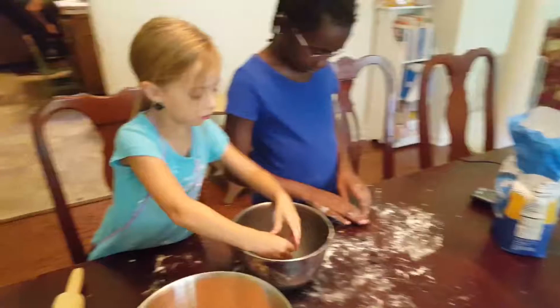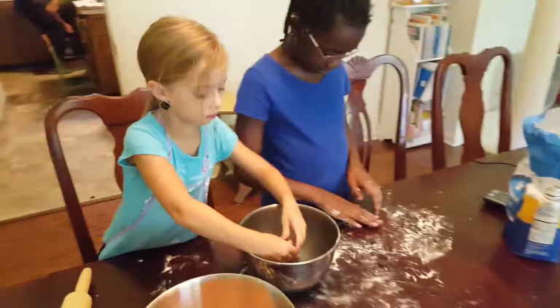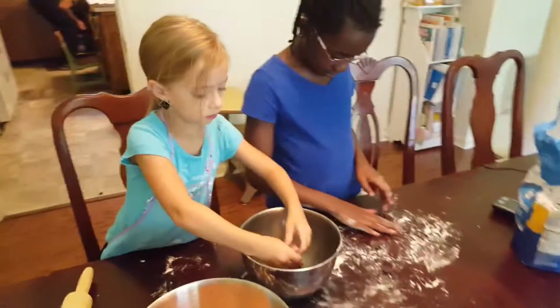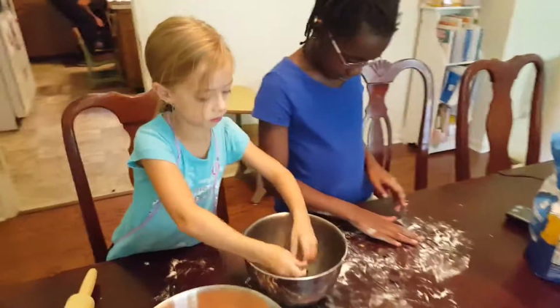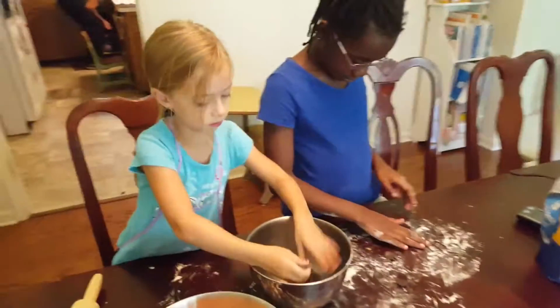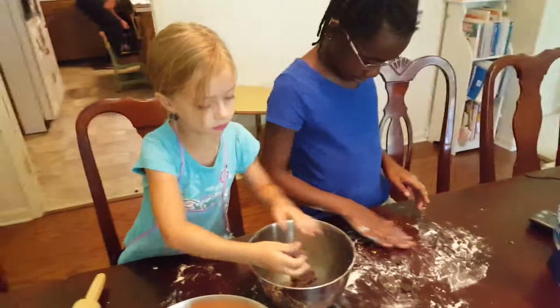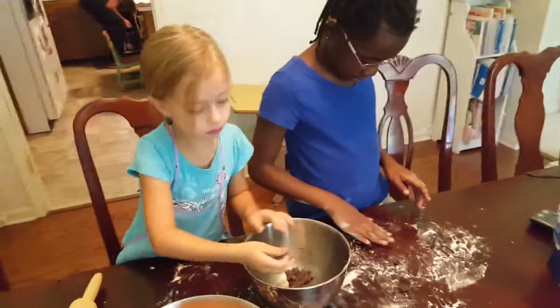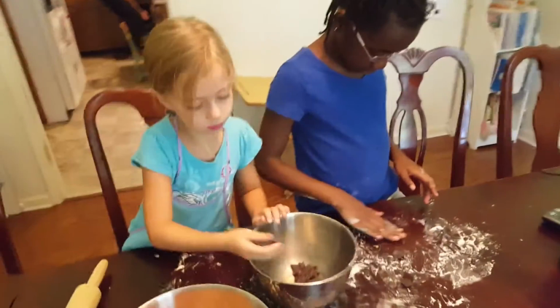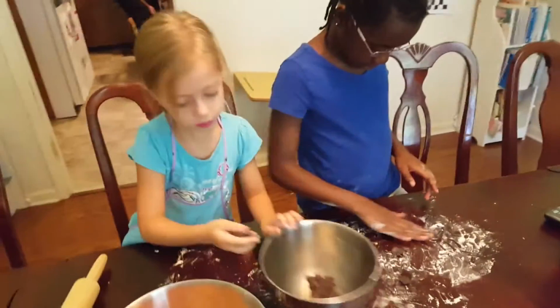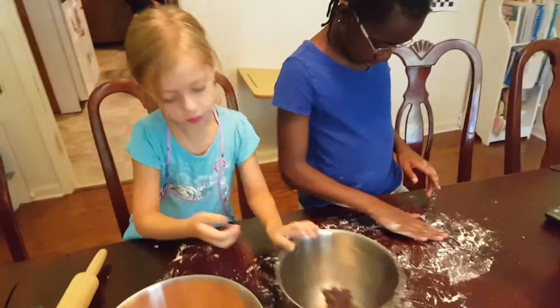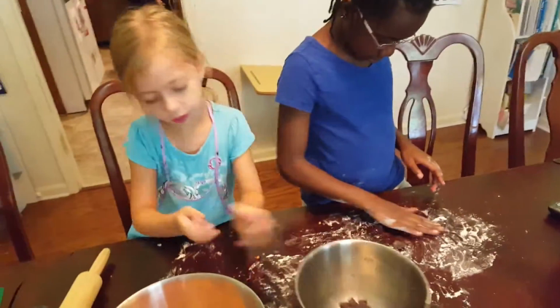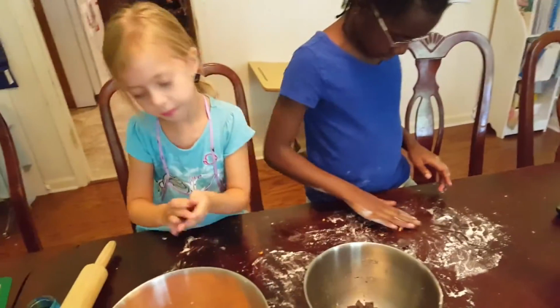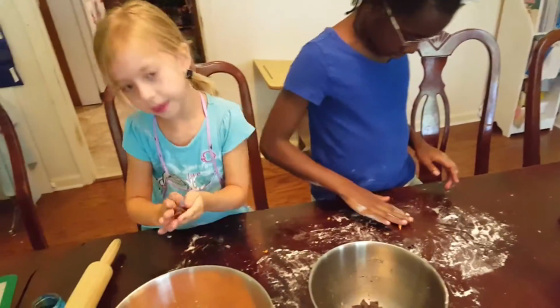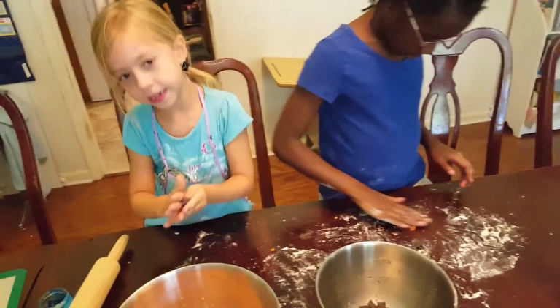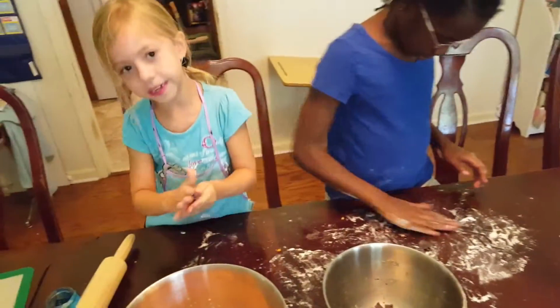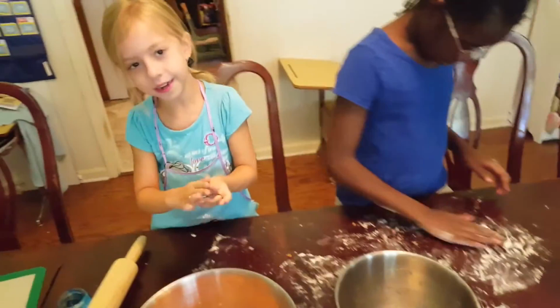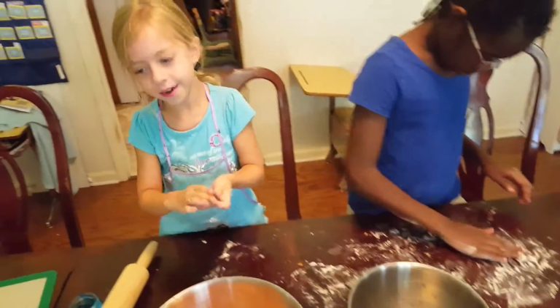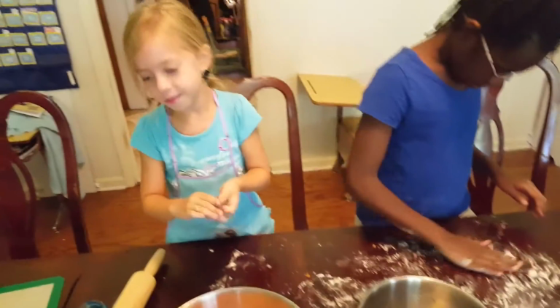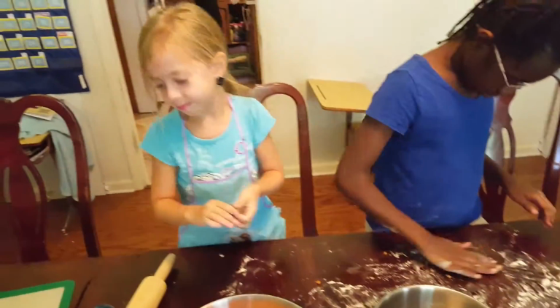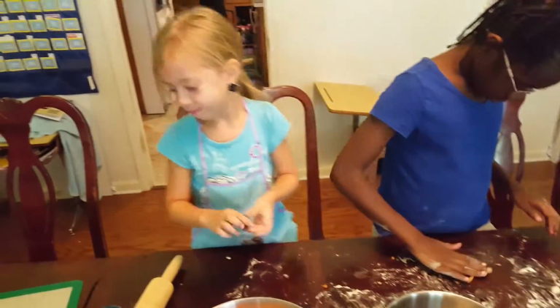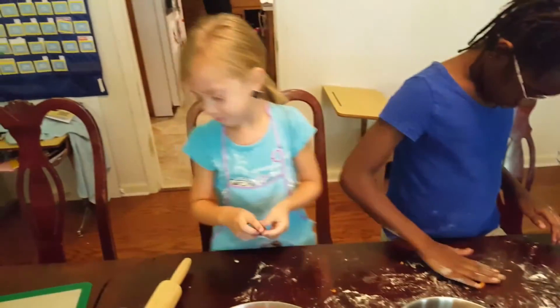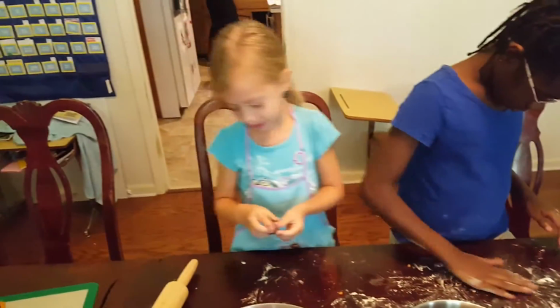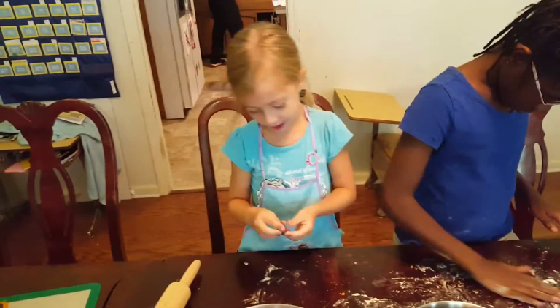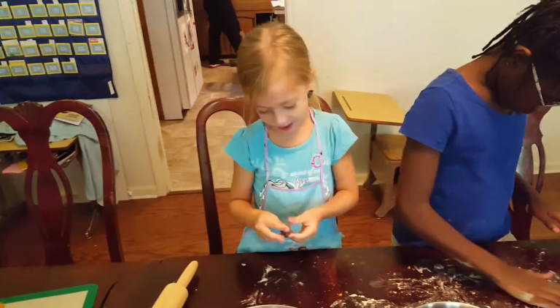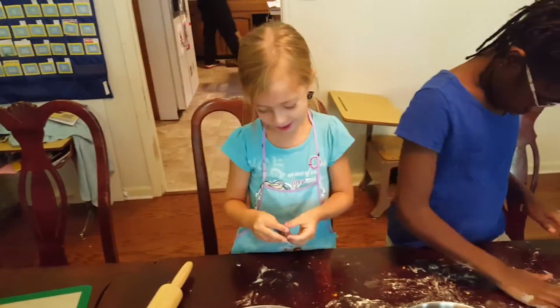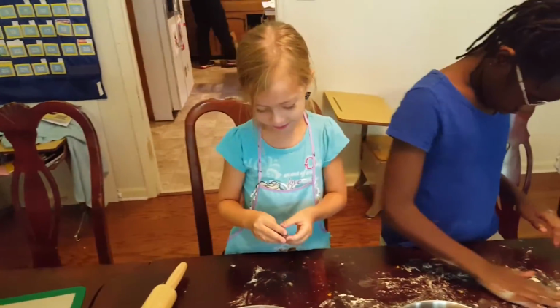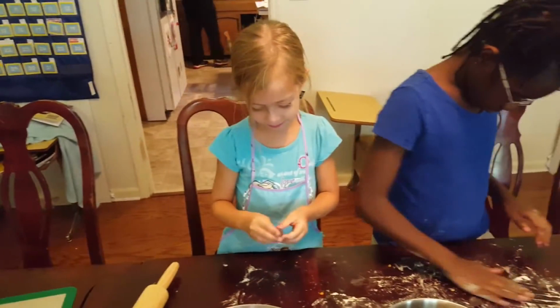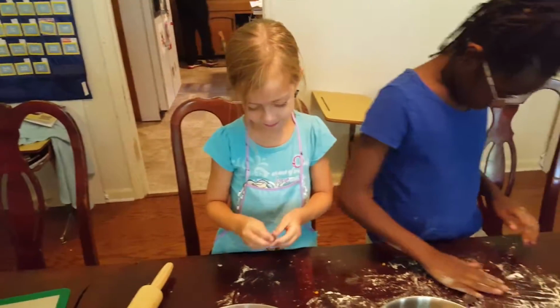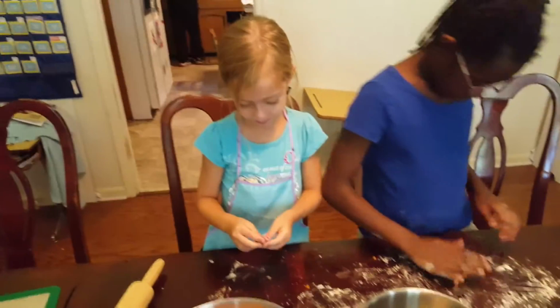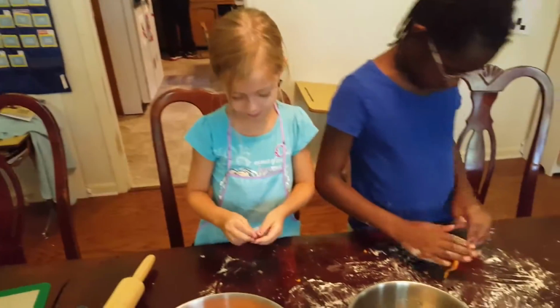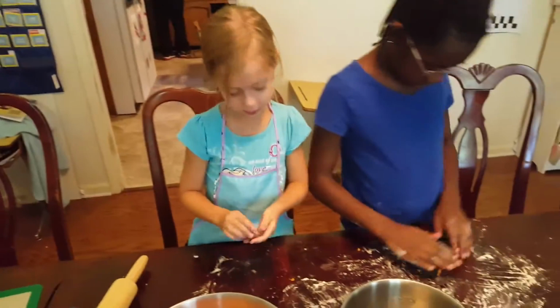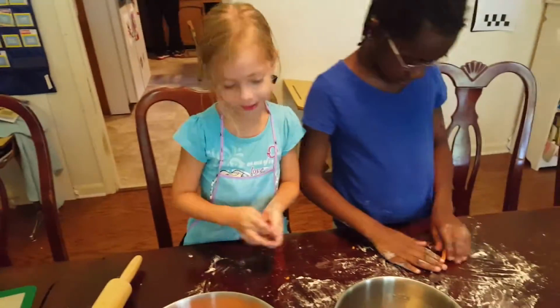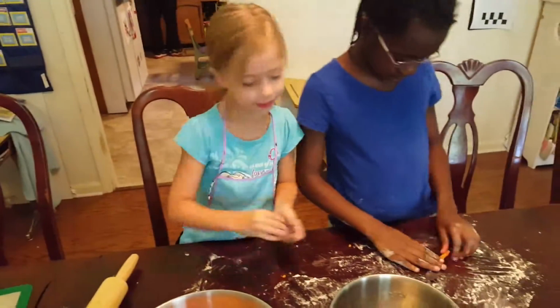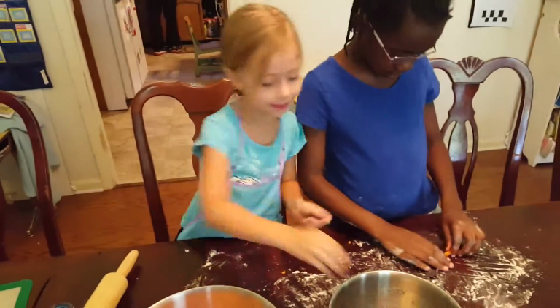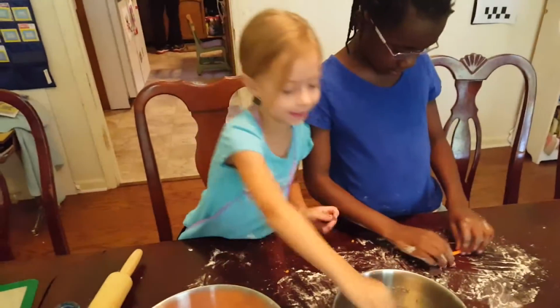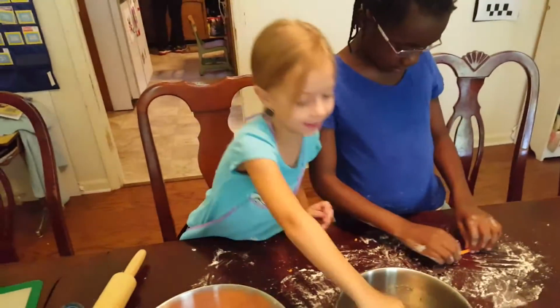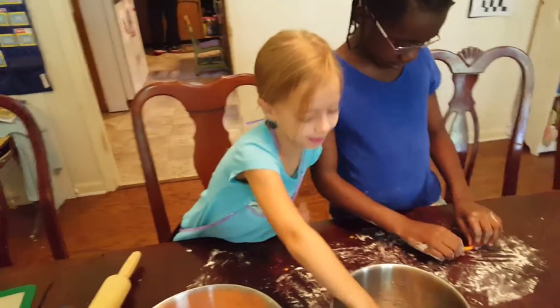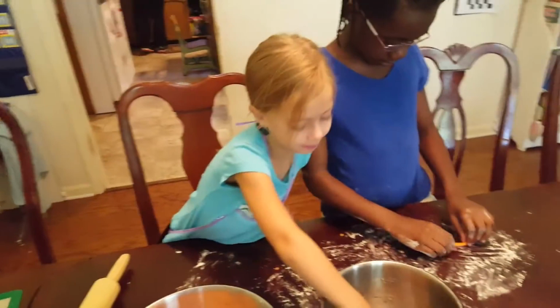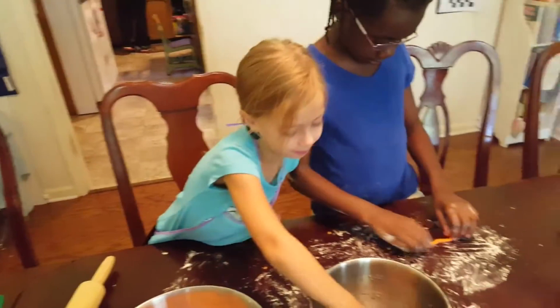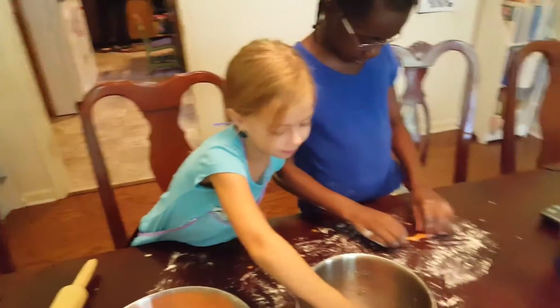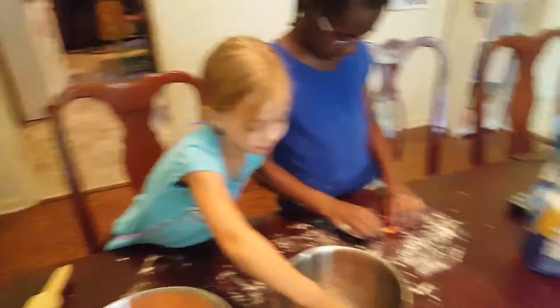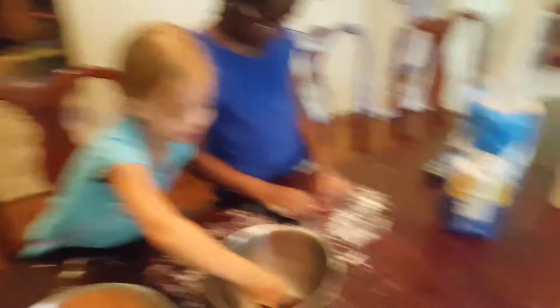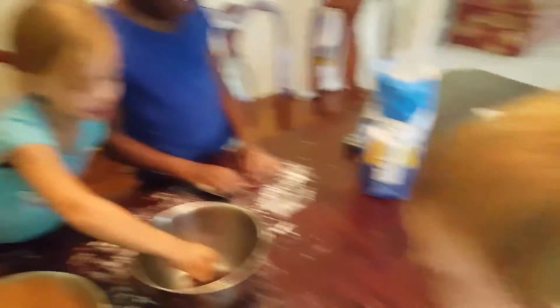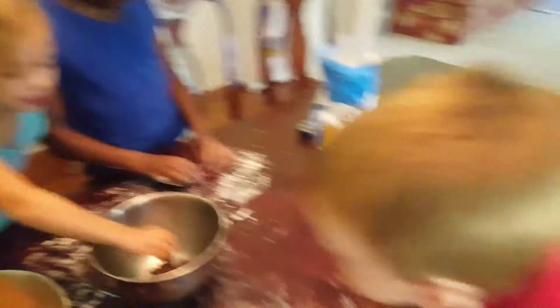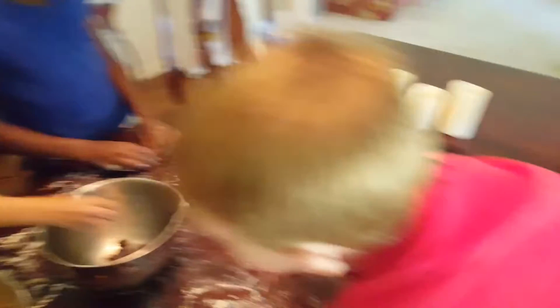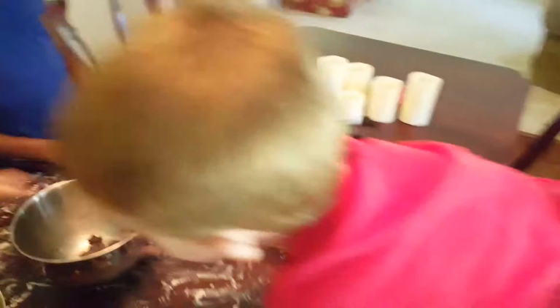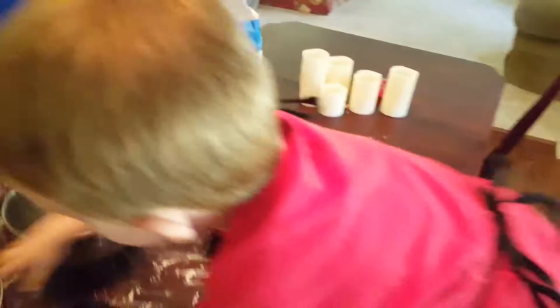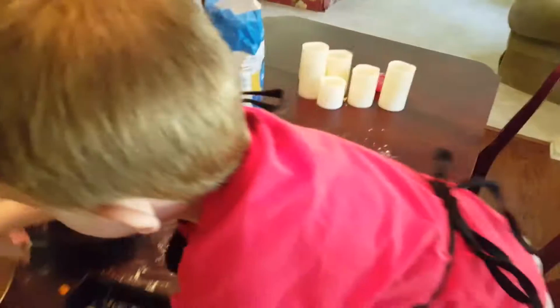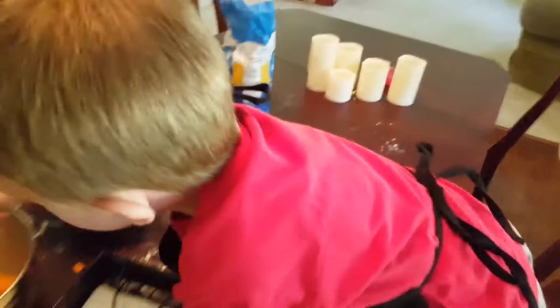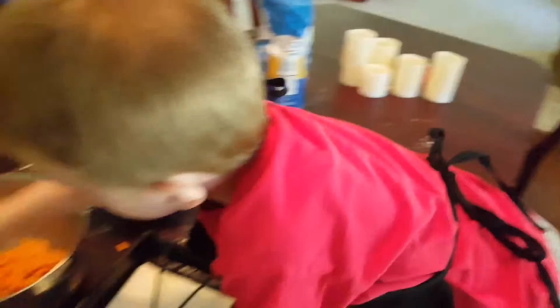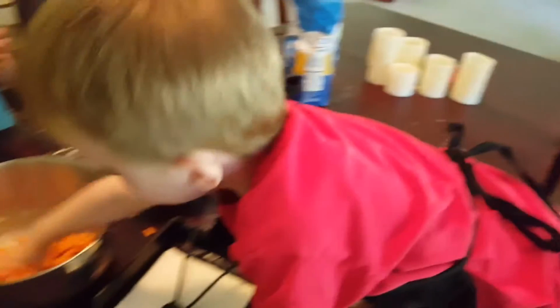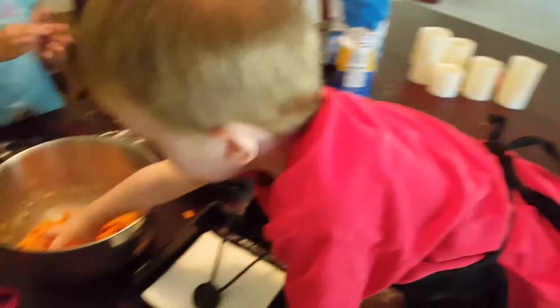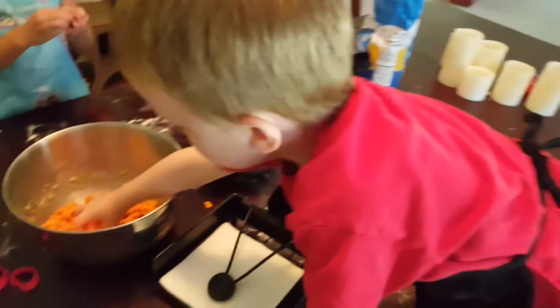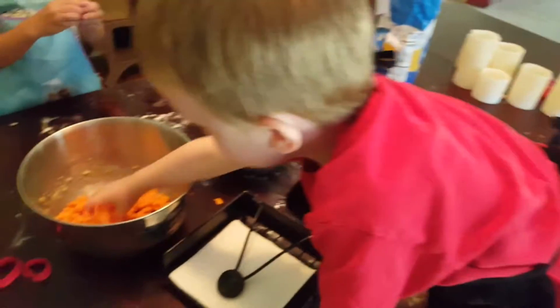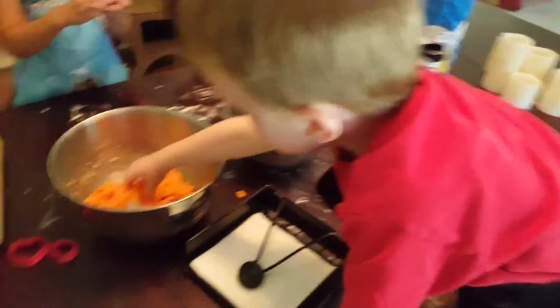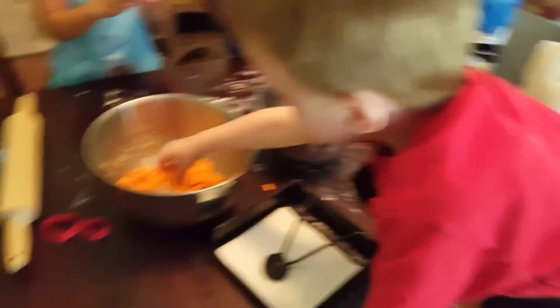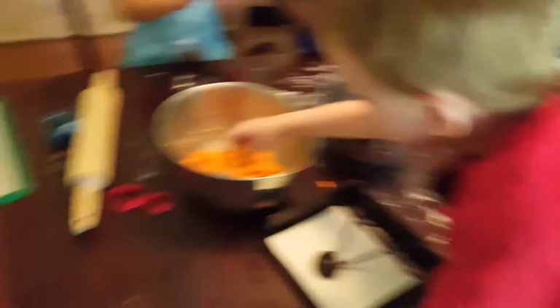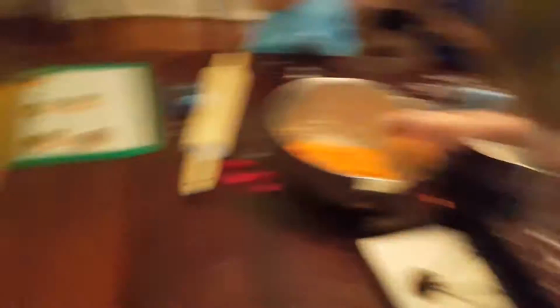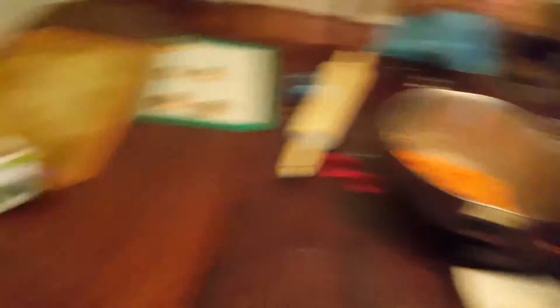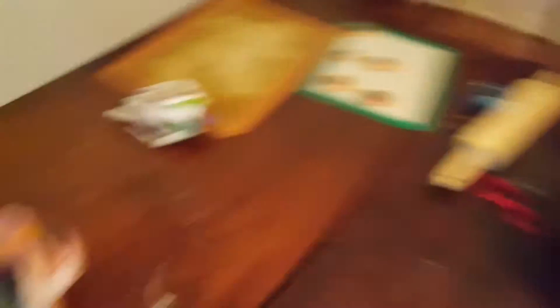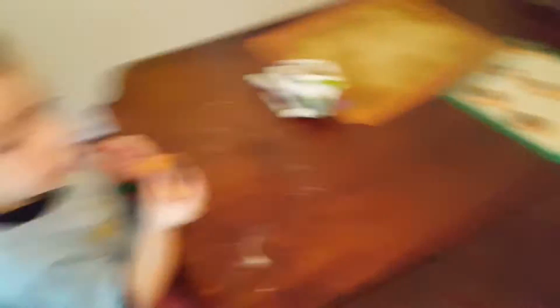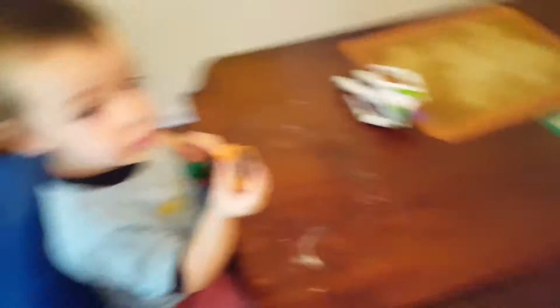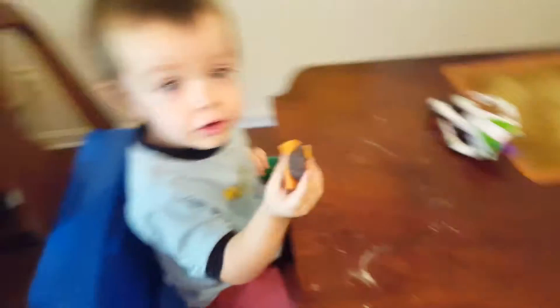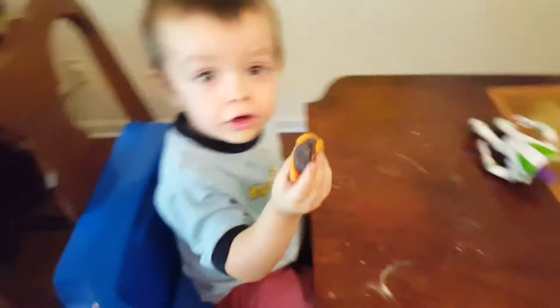Okay, what are you doing? Making cookies. What kind of cookies are you making? Eclipse cookies.